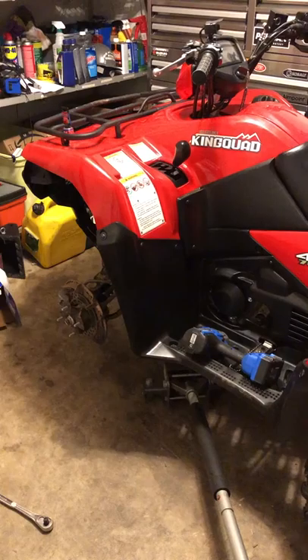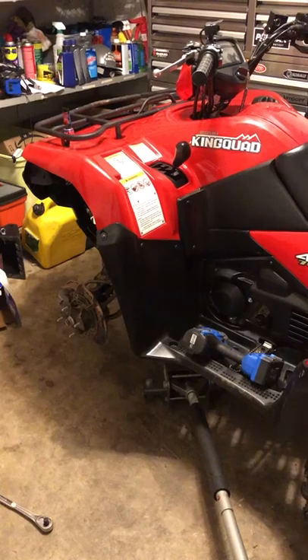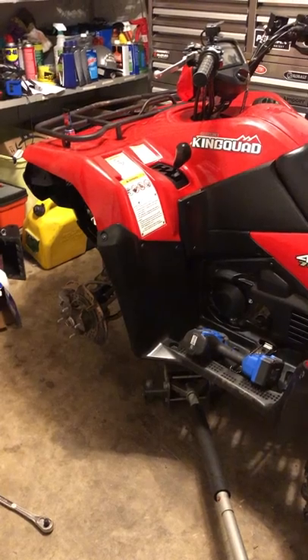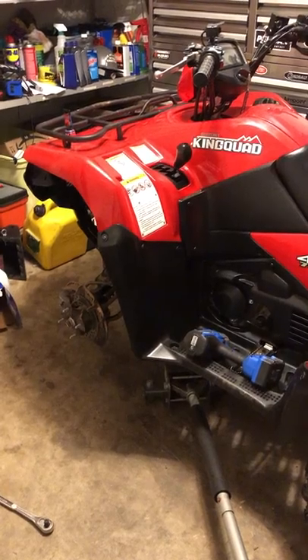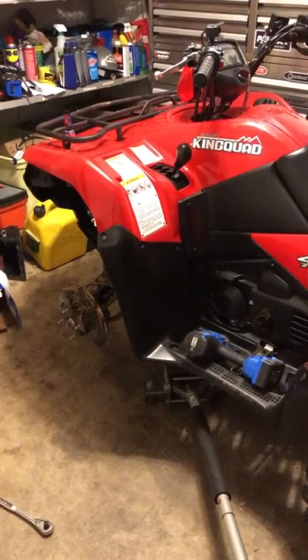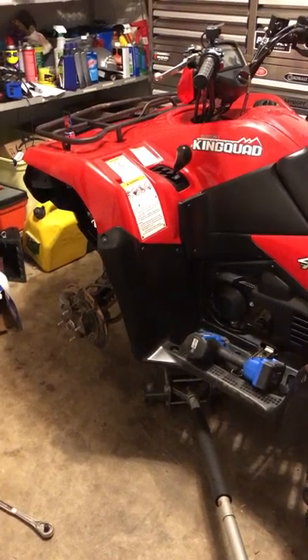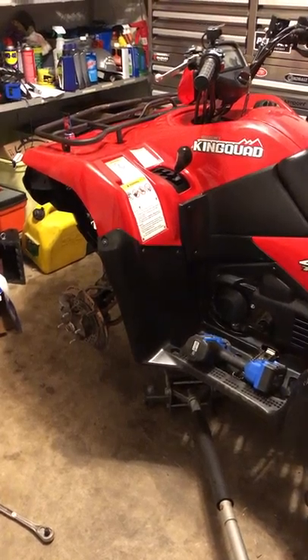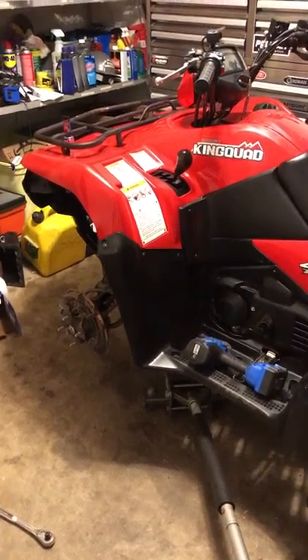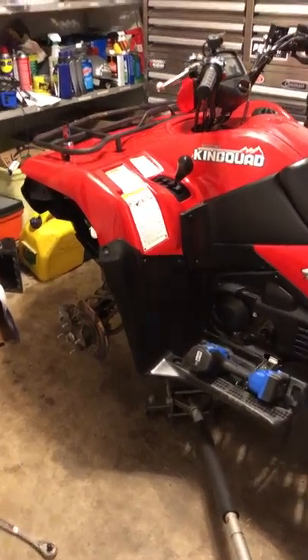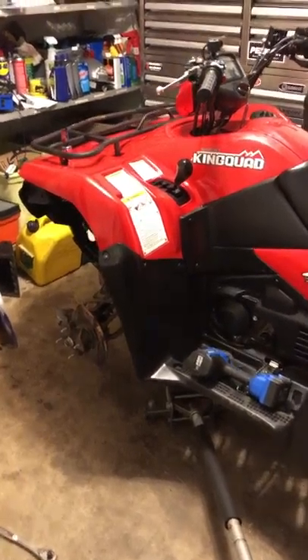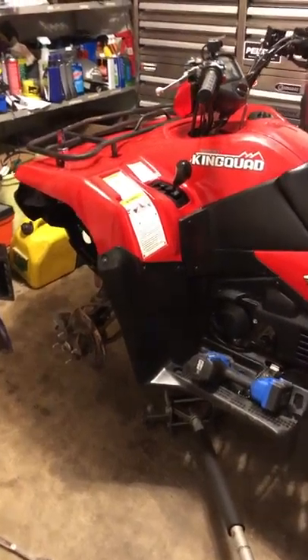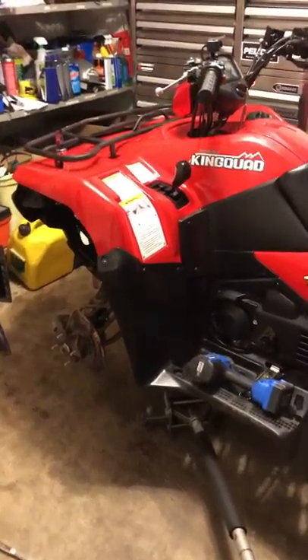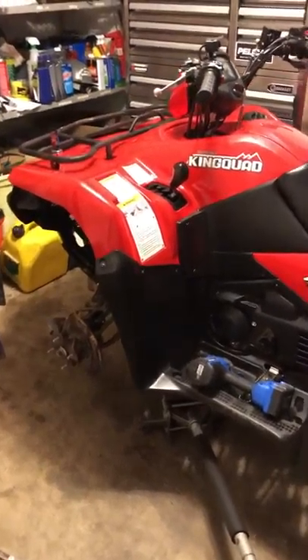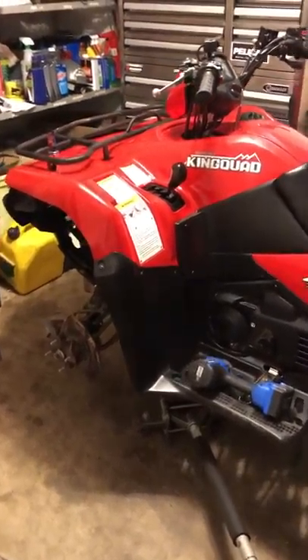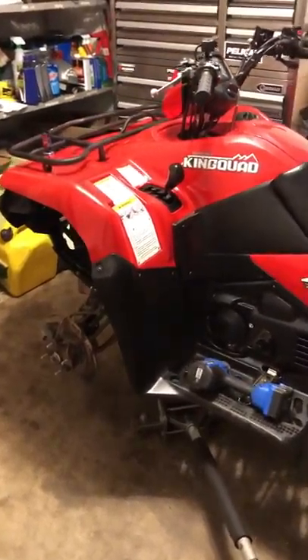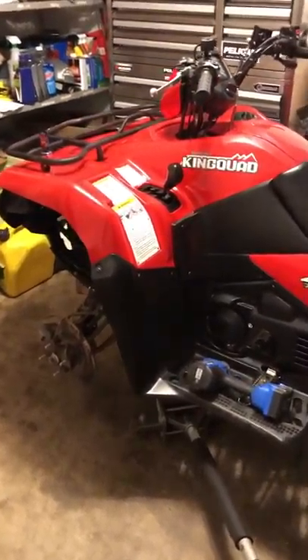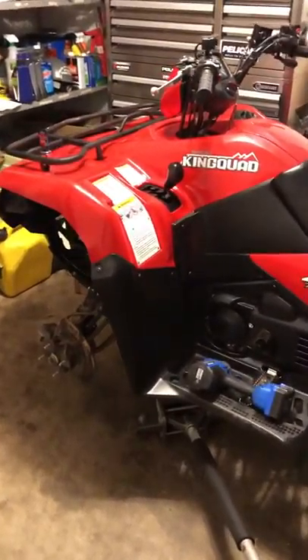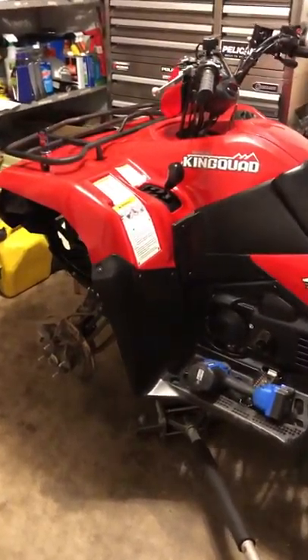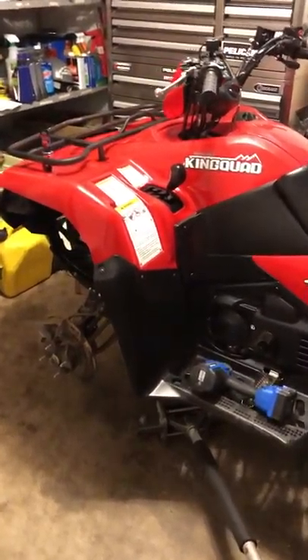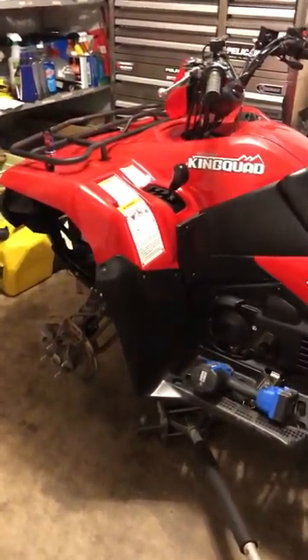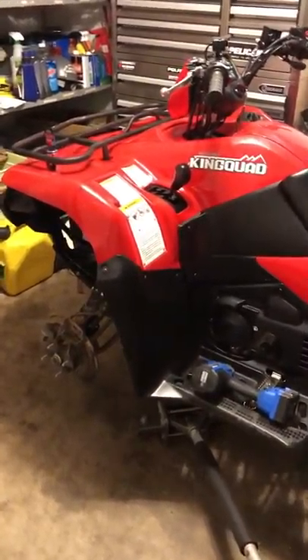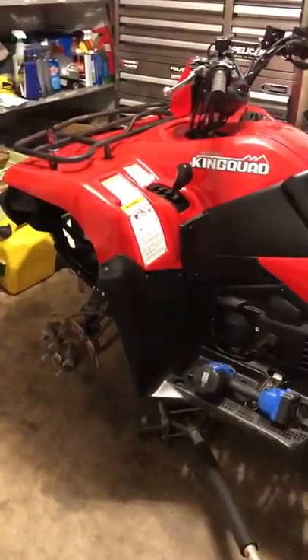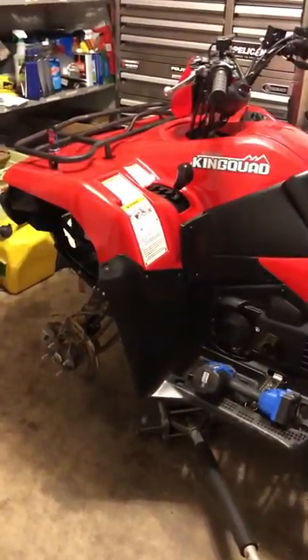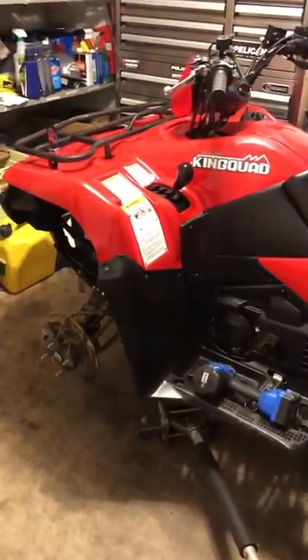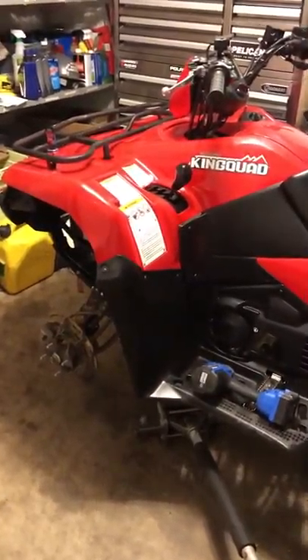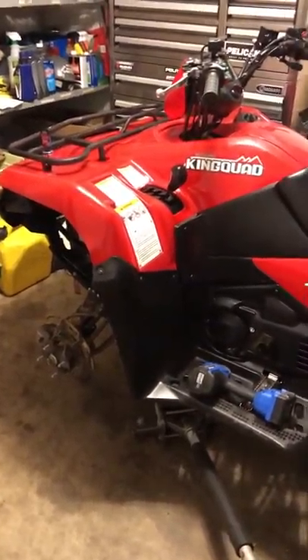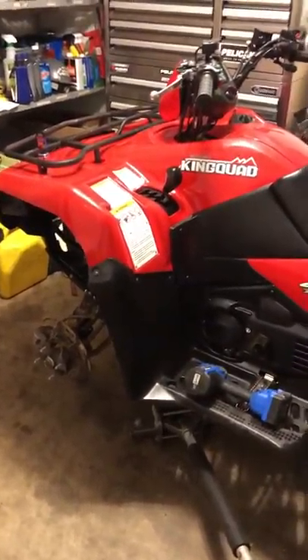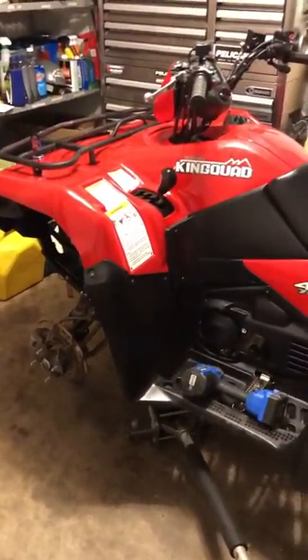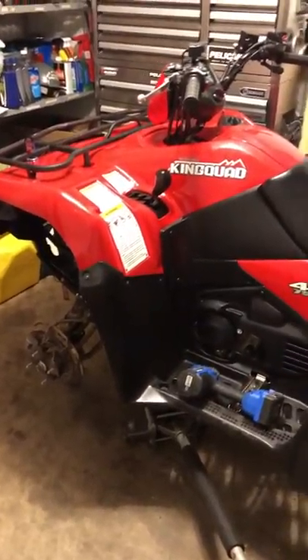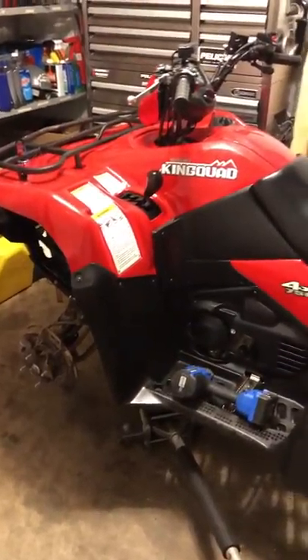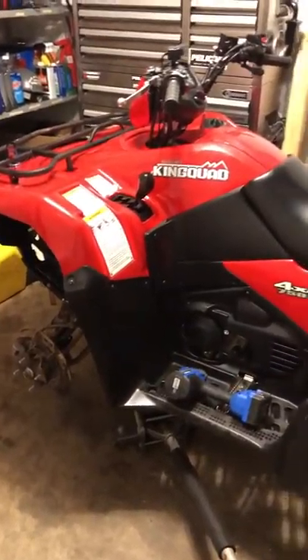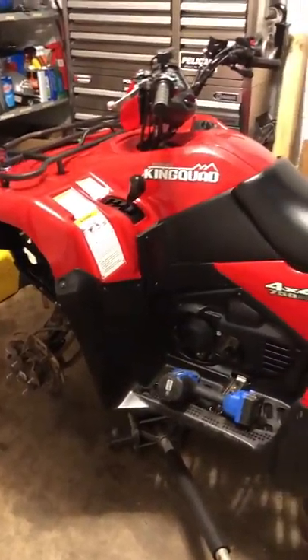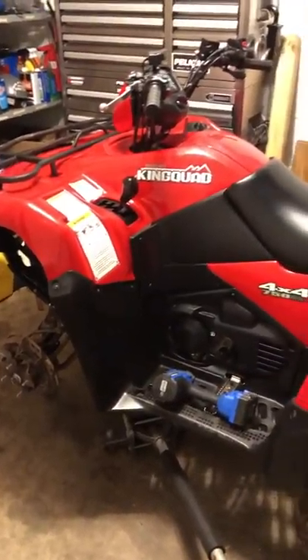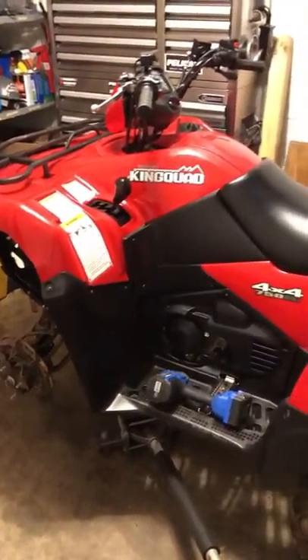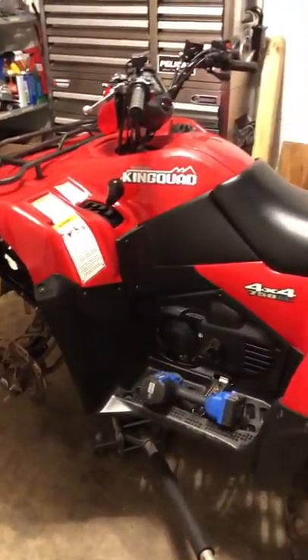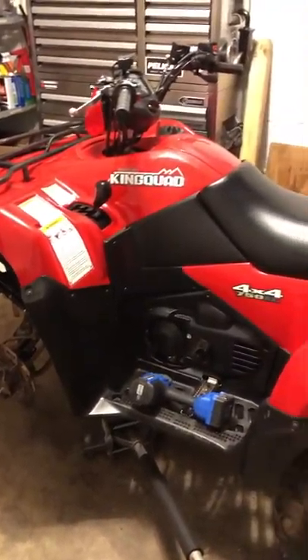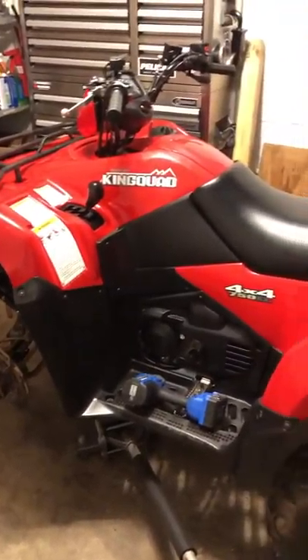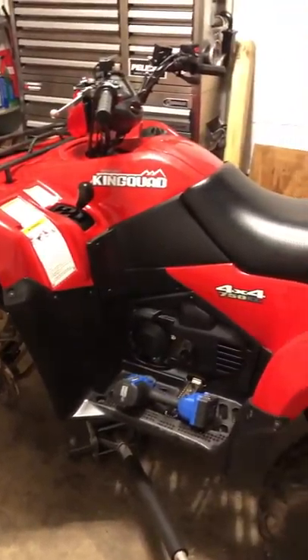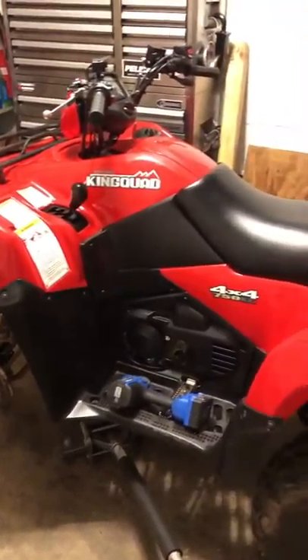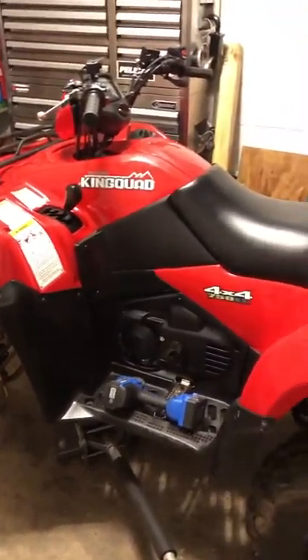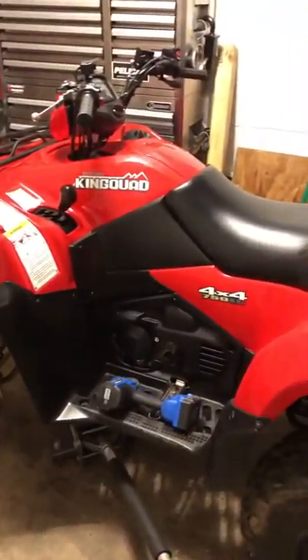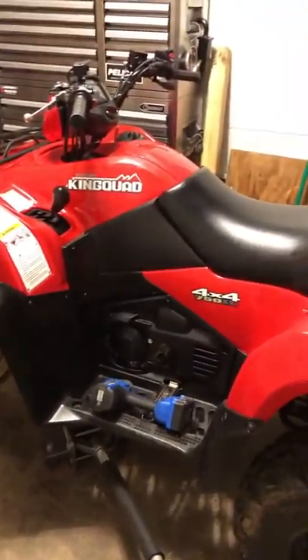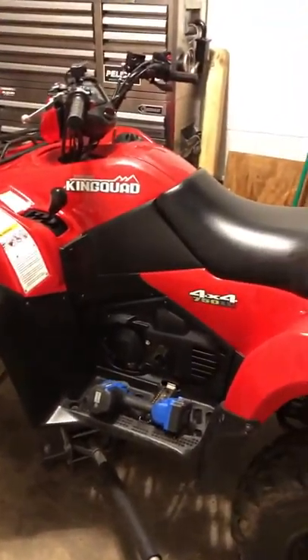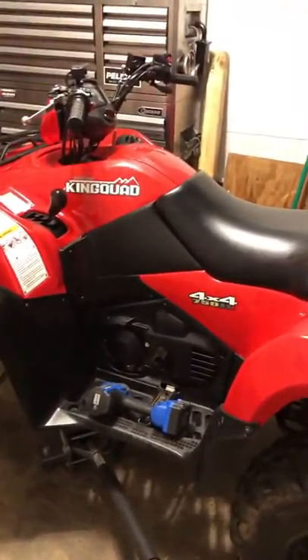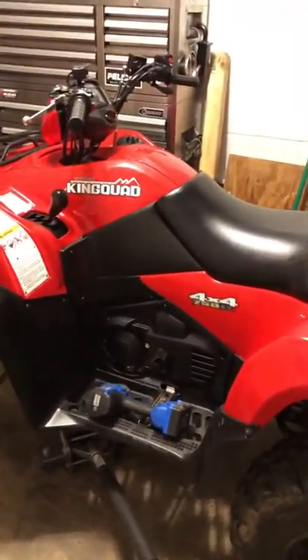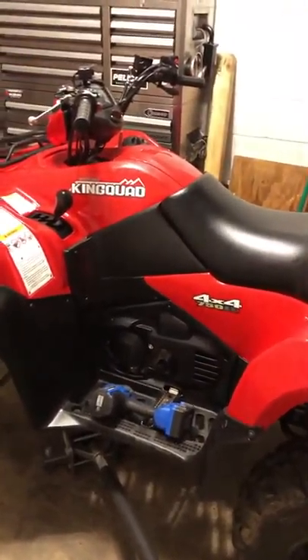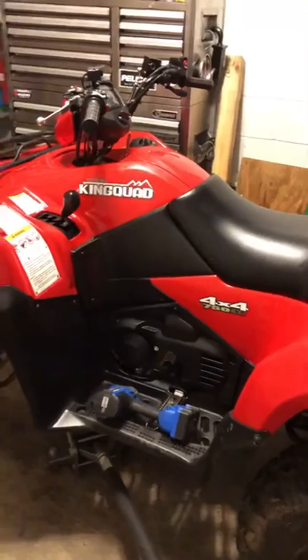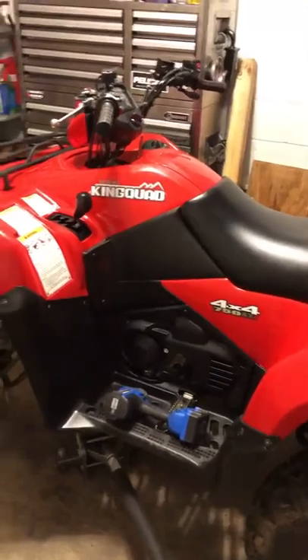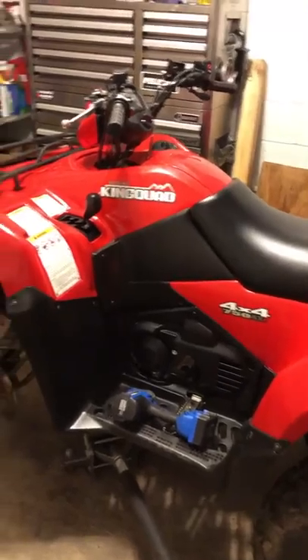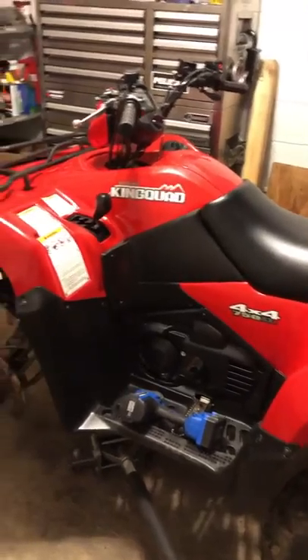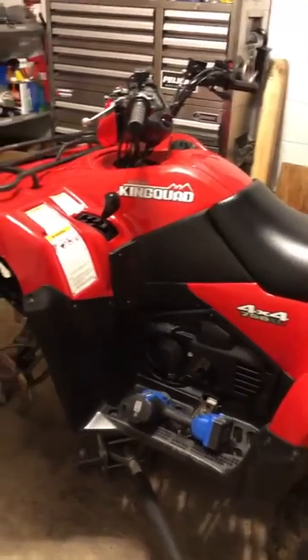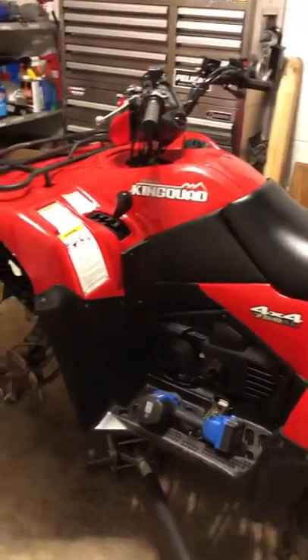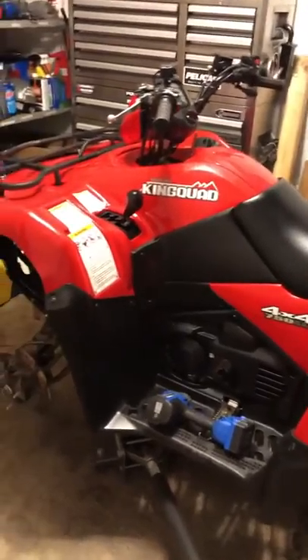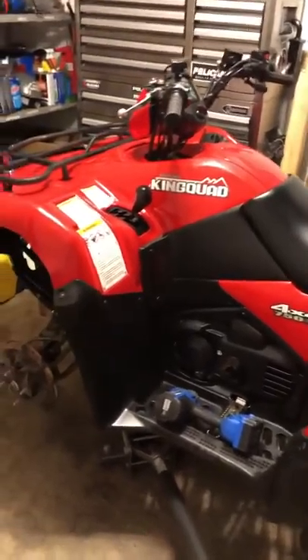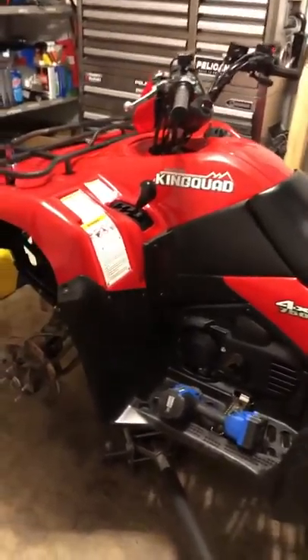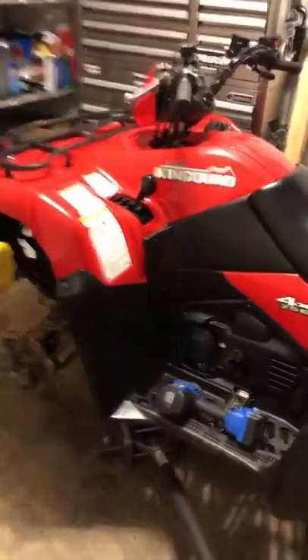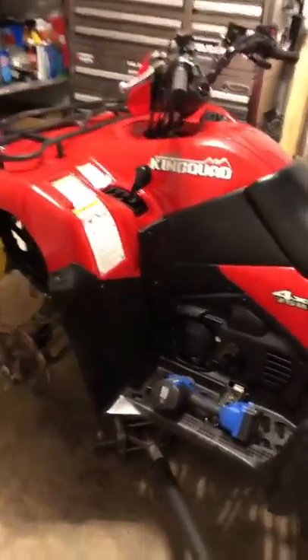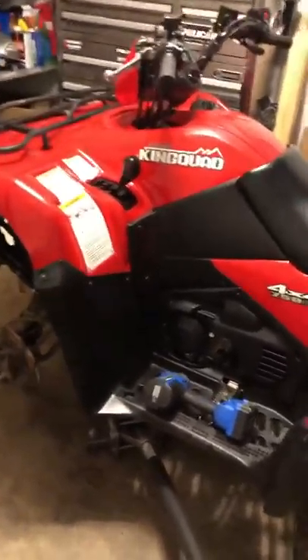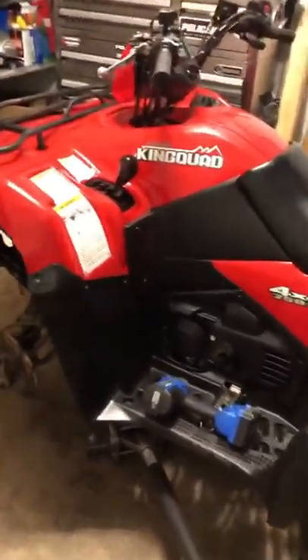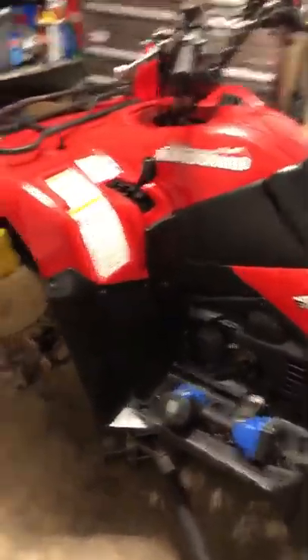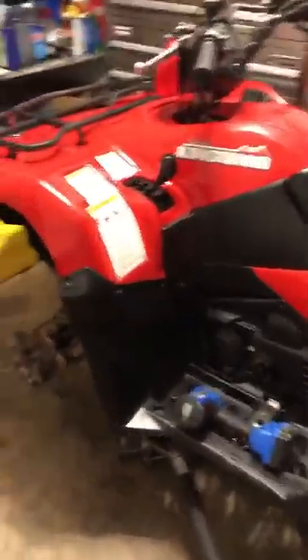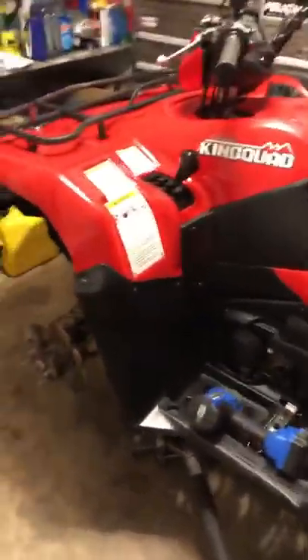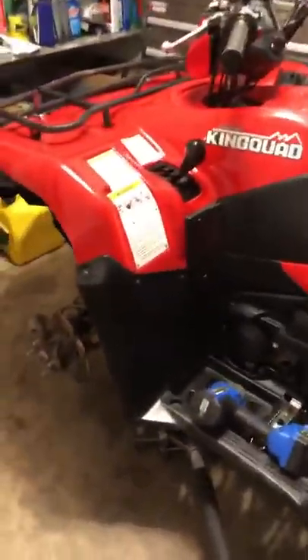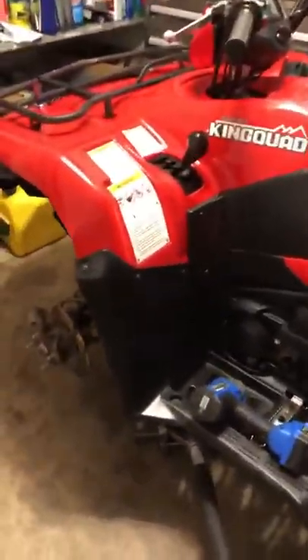Alright guys, we're doing a front axle replacement on a 2016 Kinquad 750 EPS.